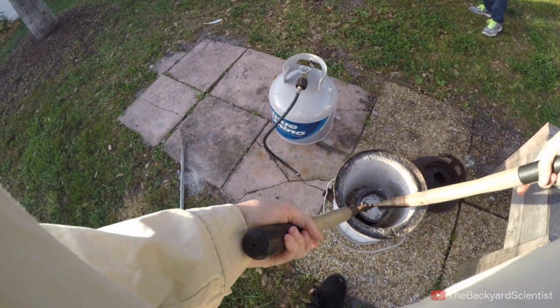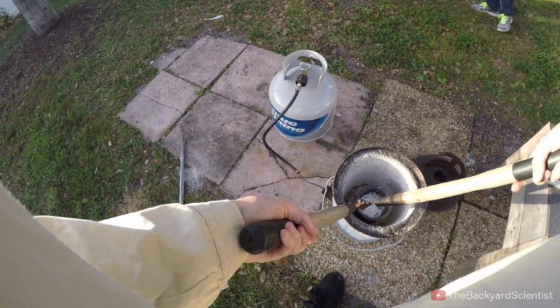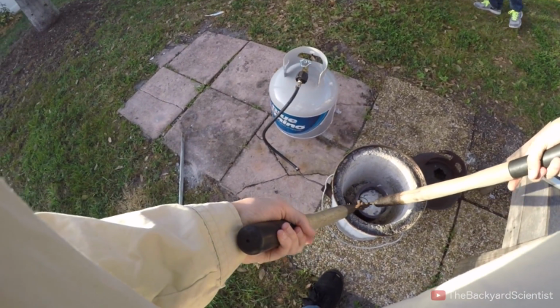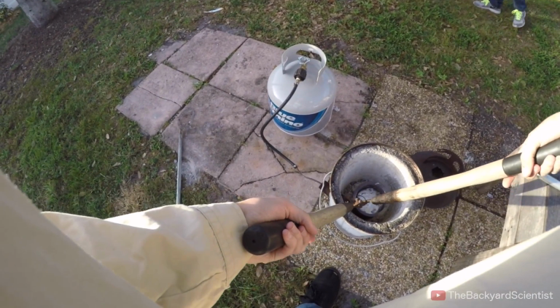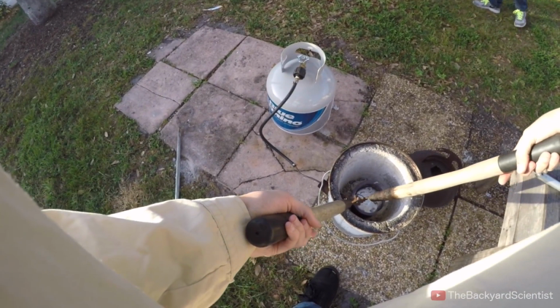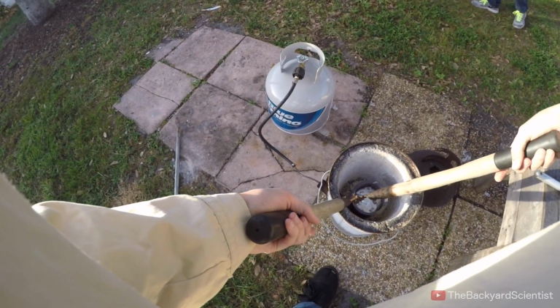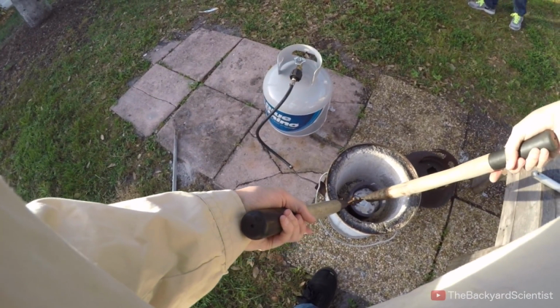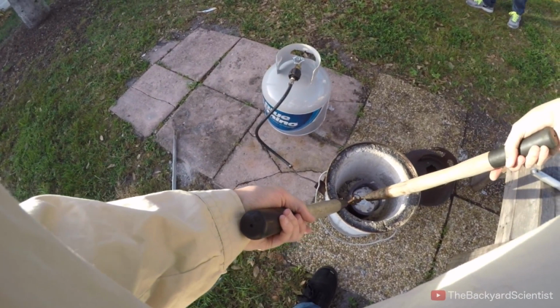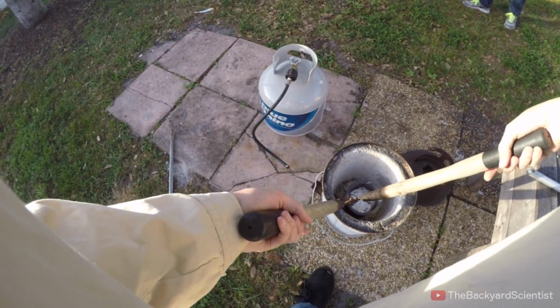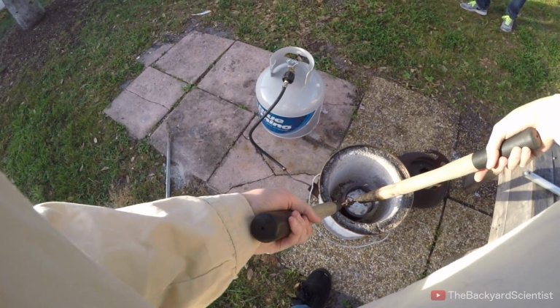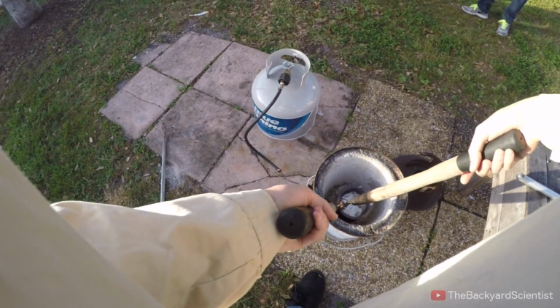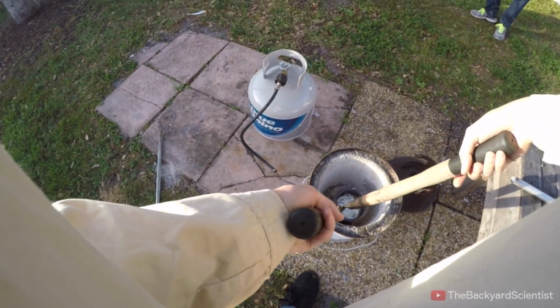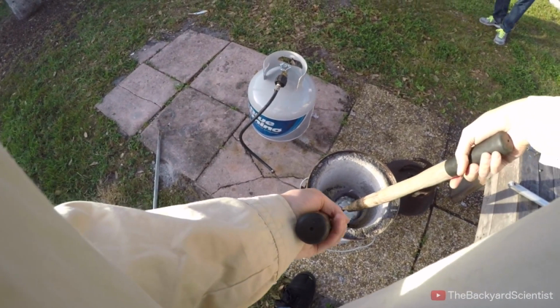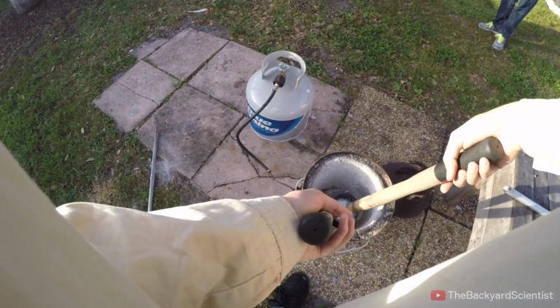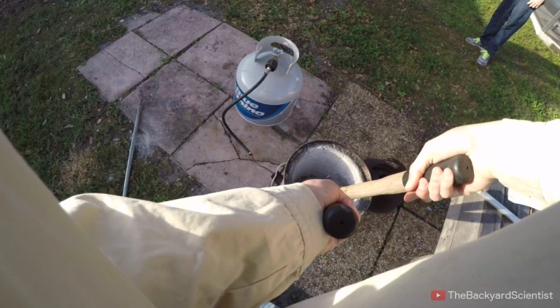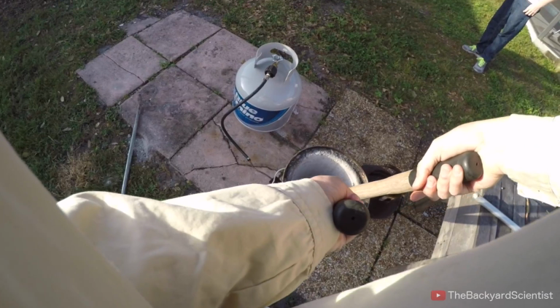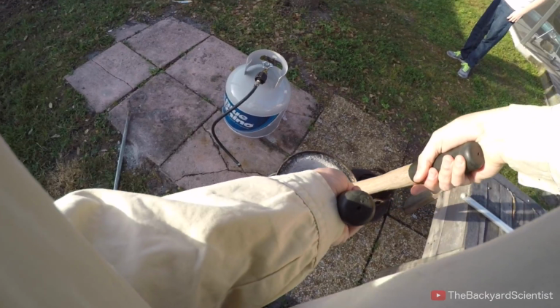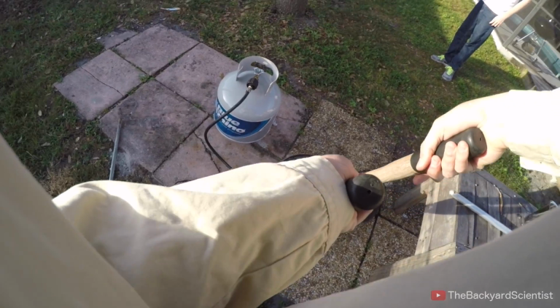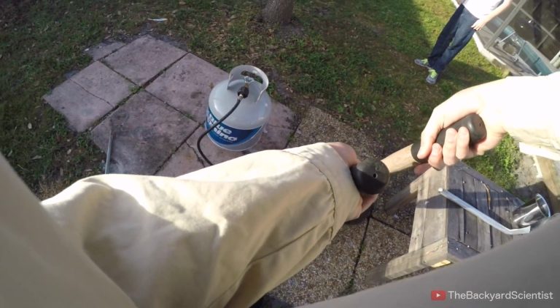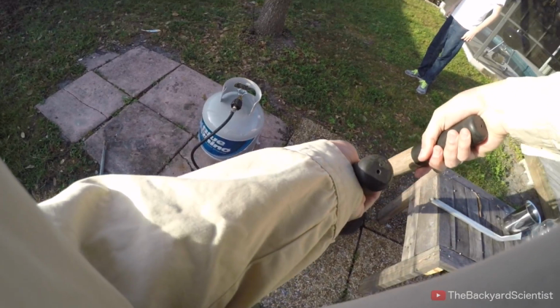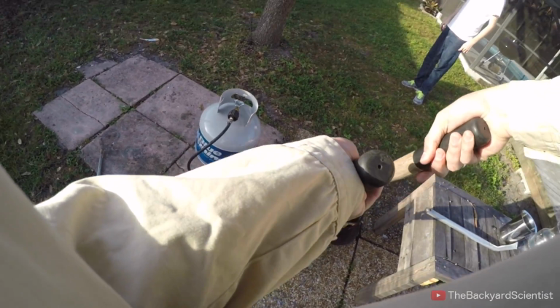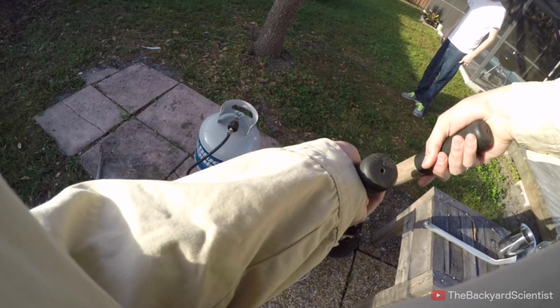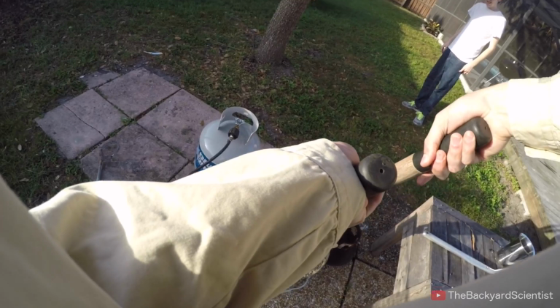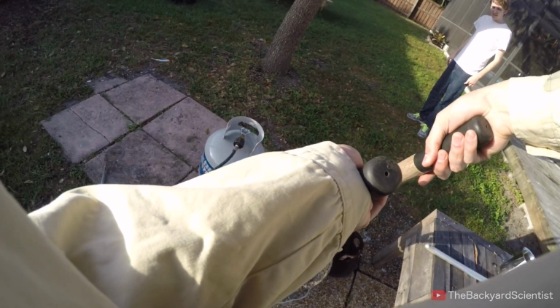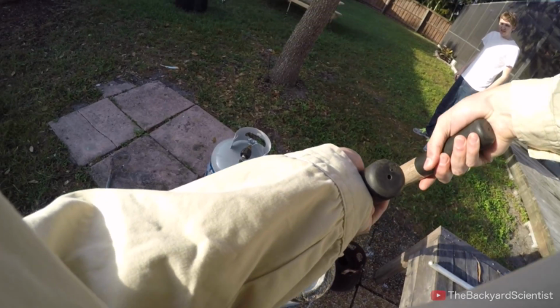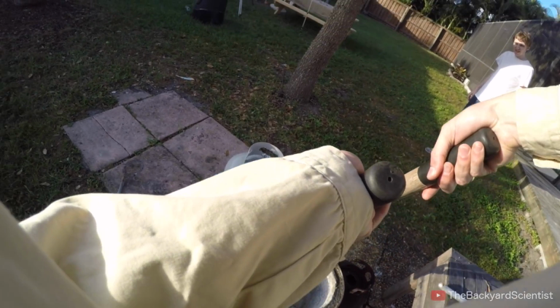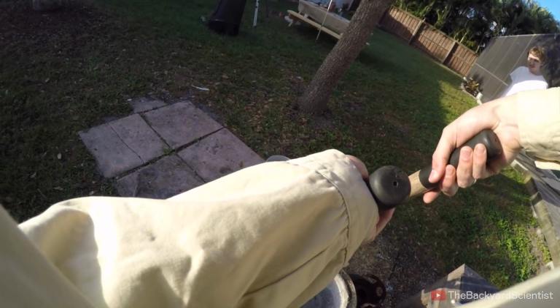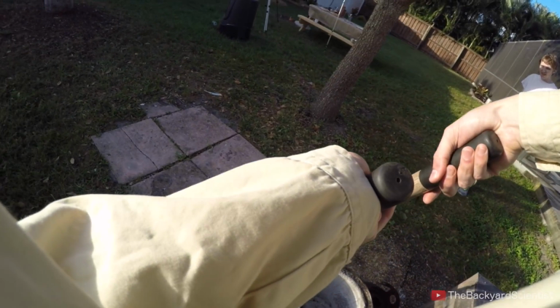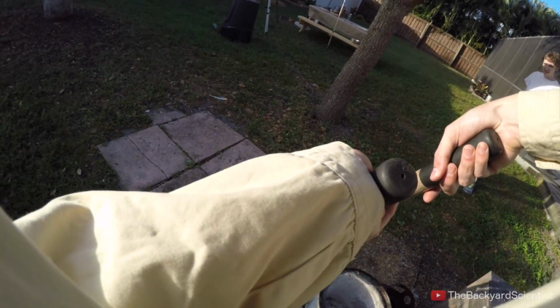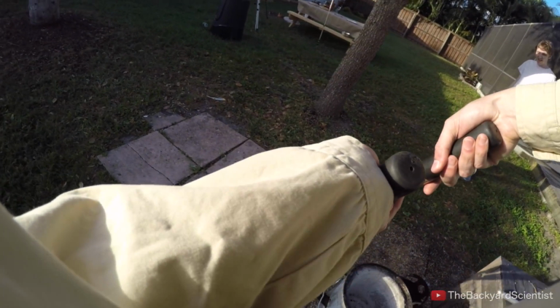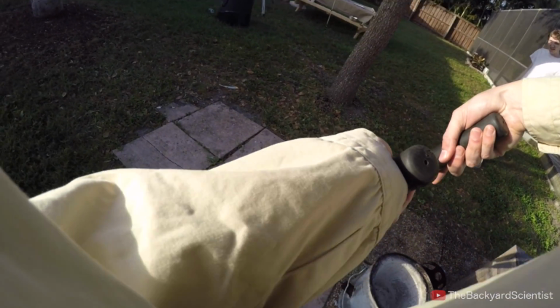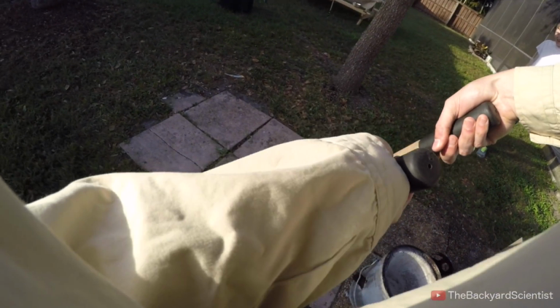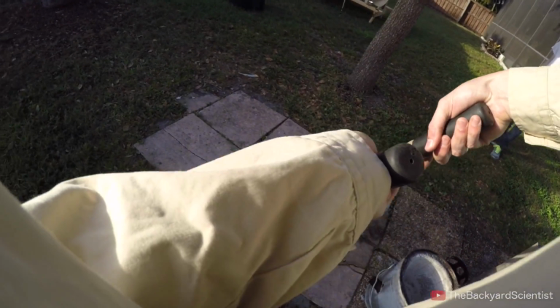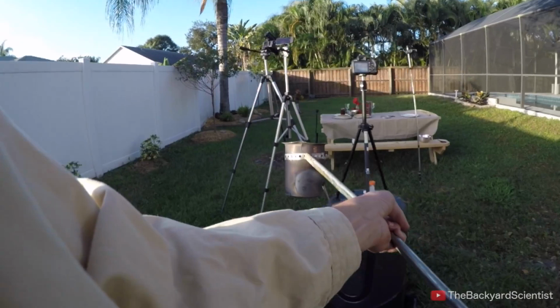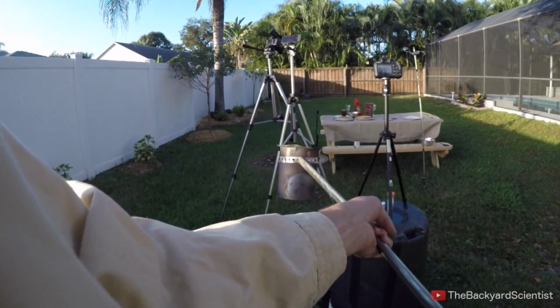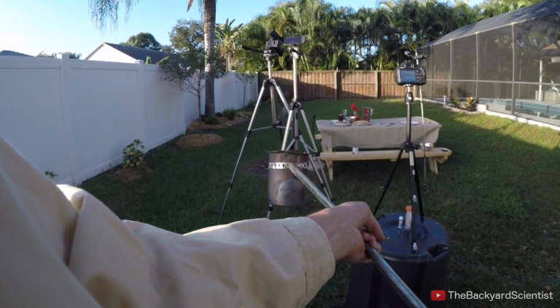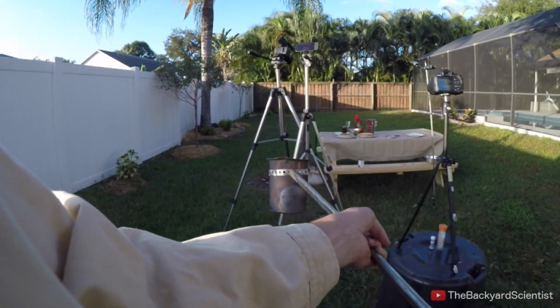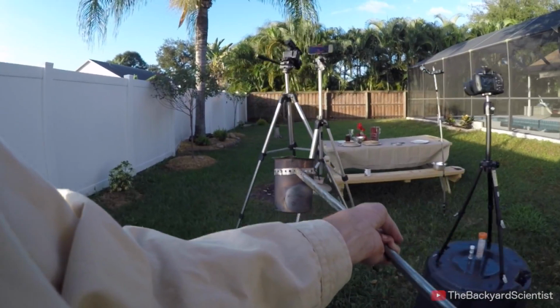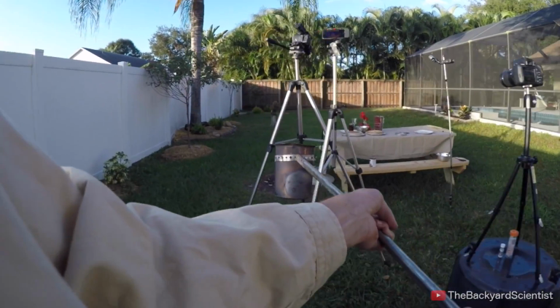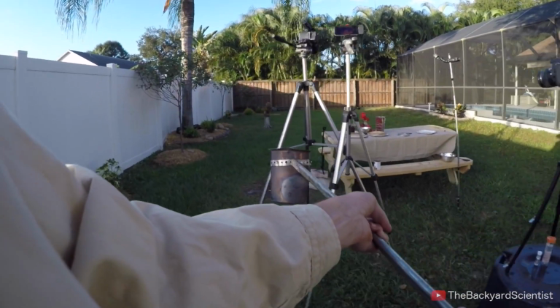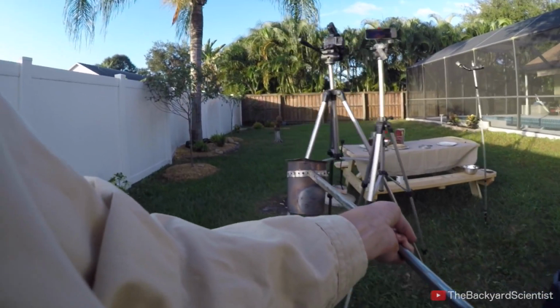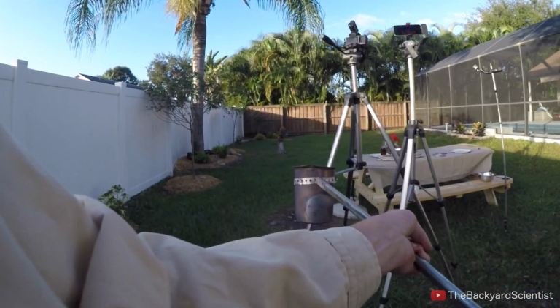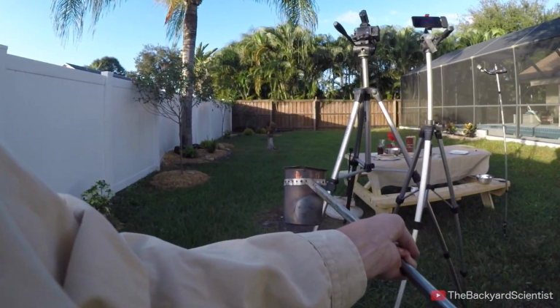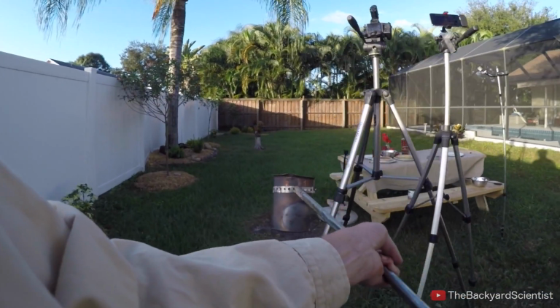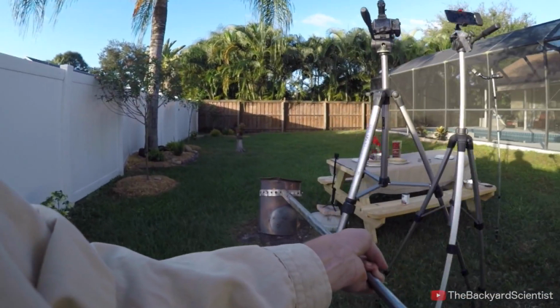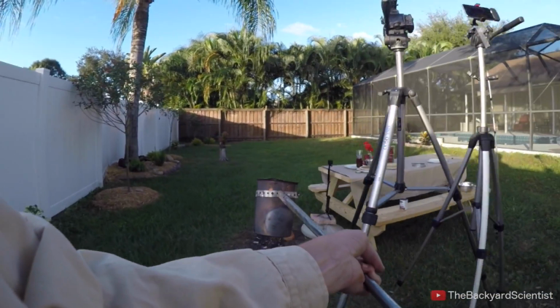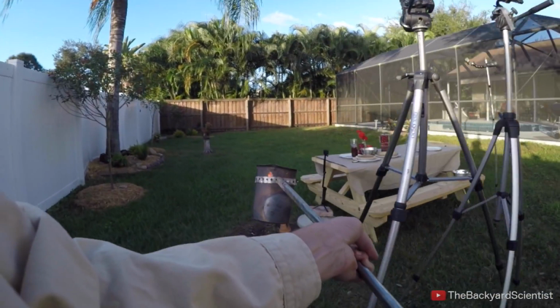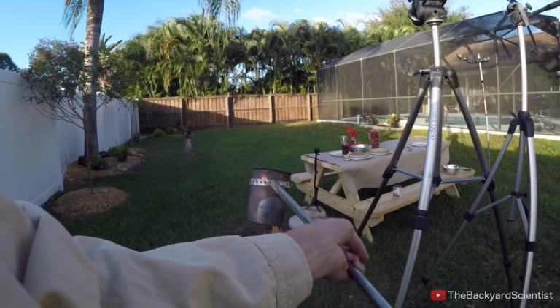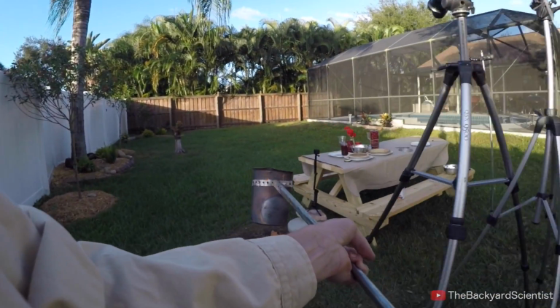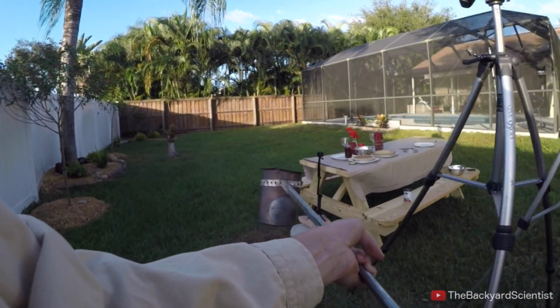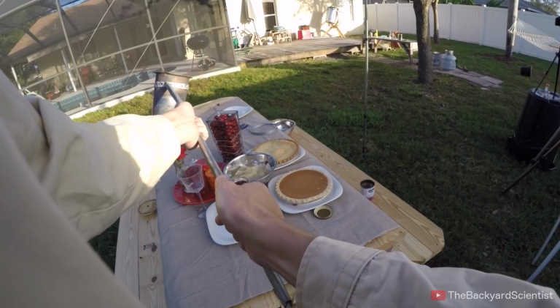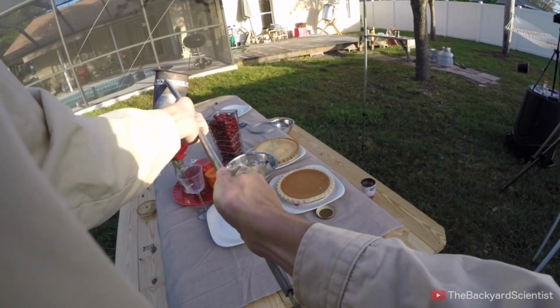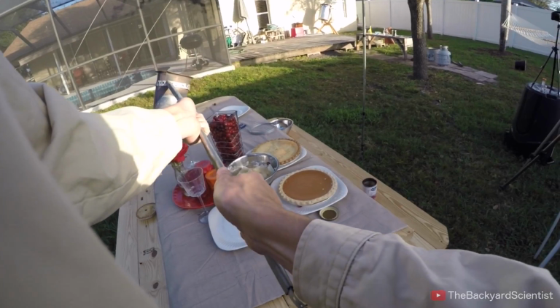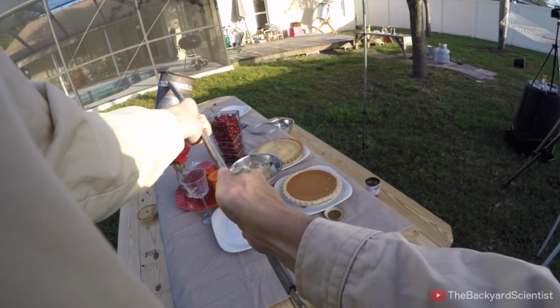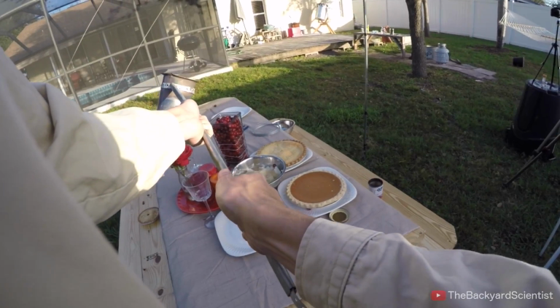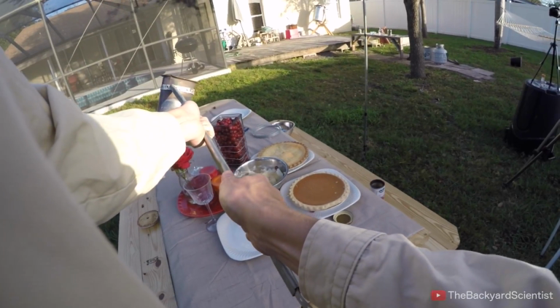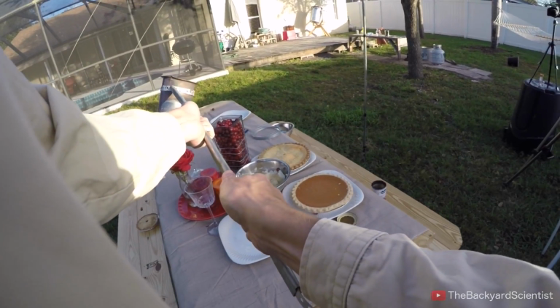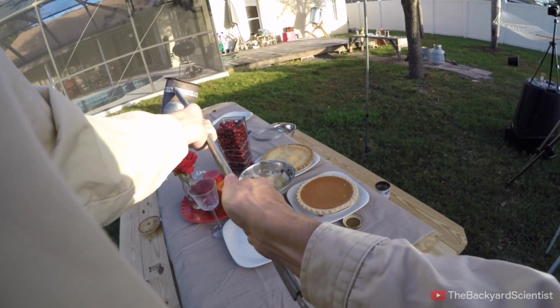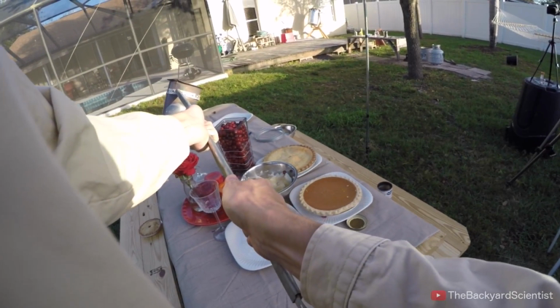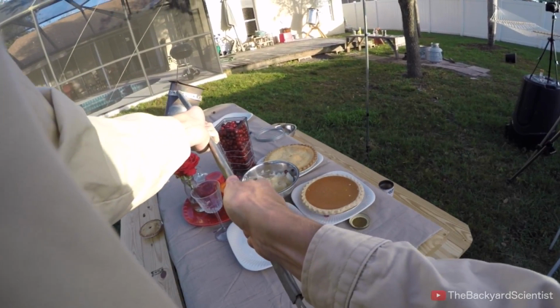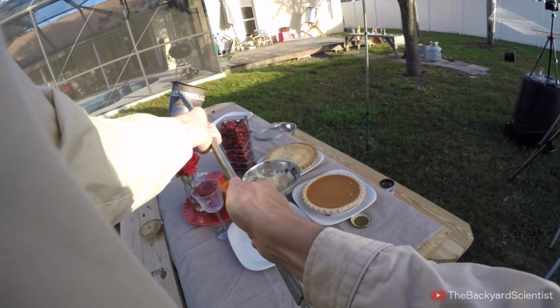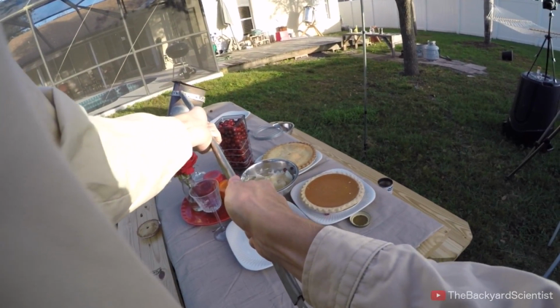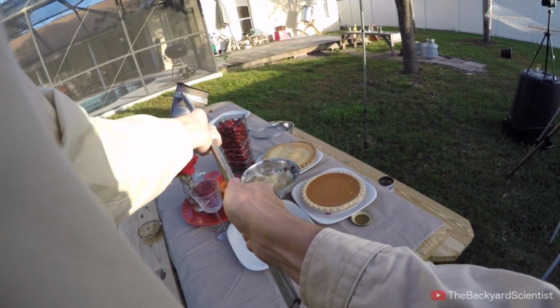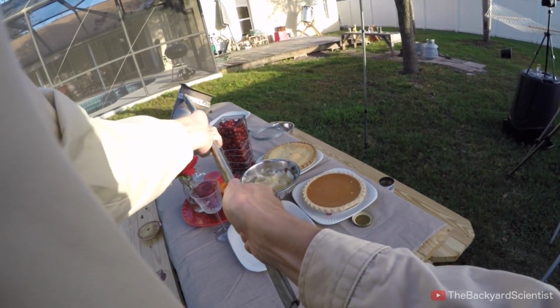This is the most aluminum I think I've ever melted. Don't drop this one like I did last time — it's a lot of aluminum.